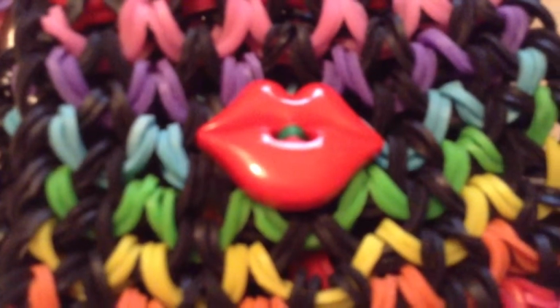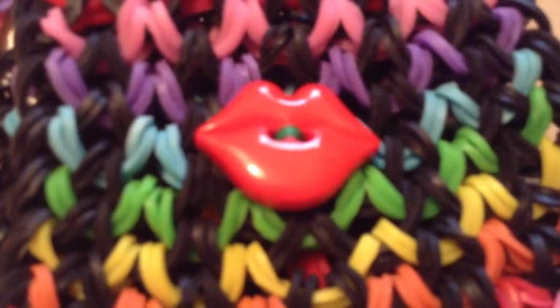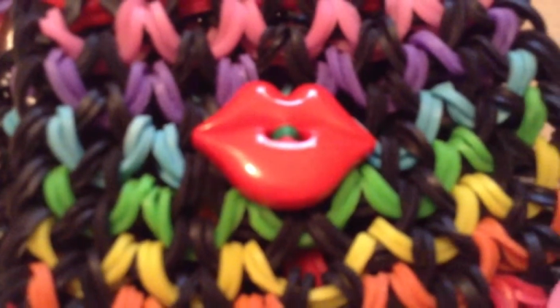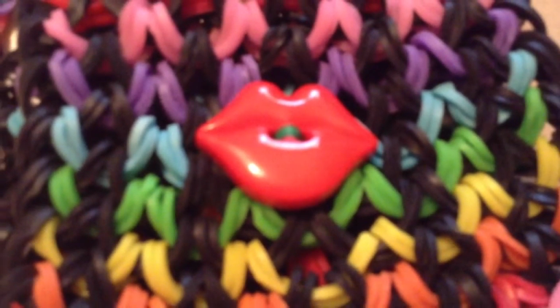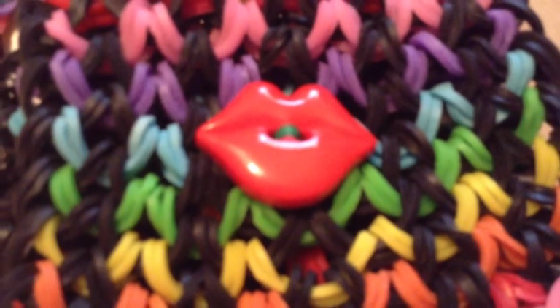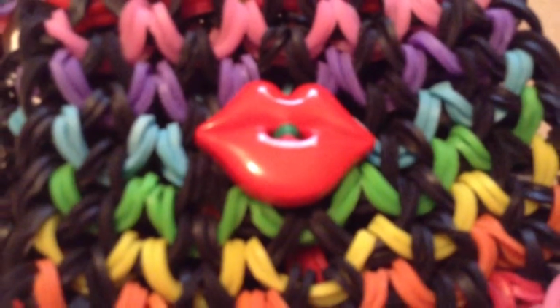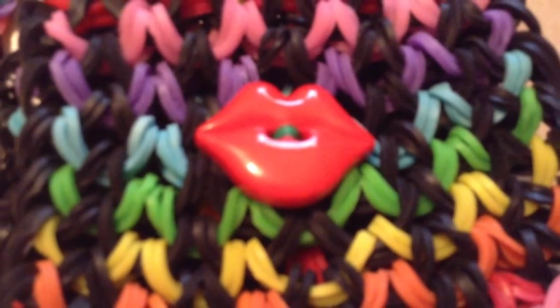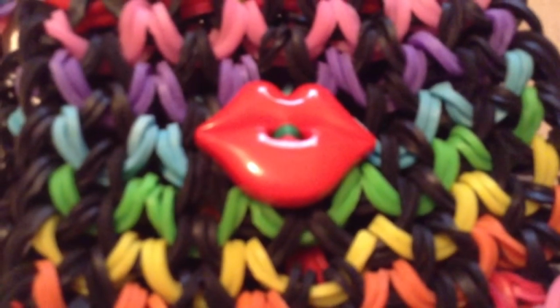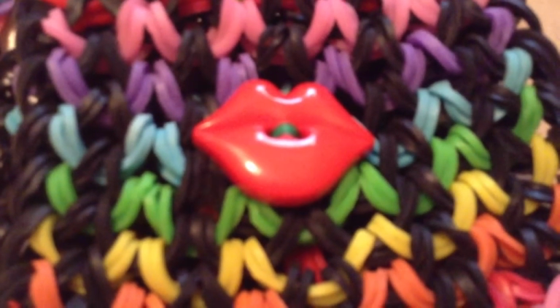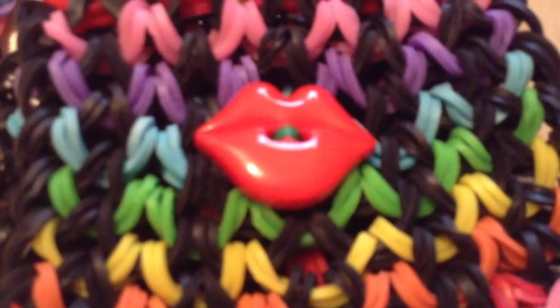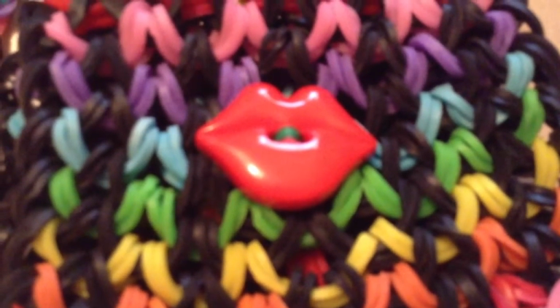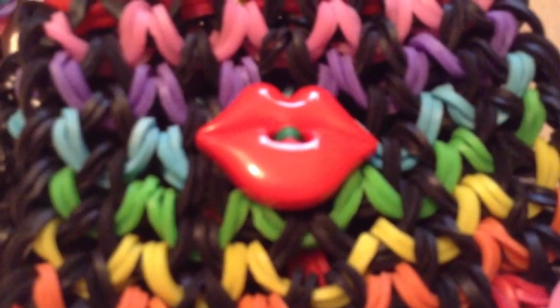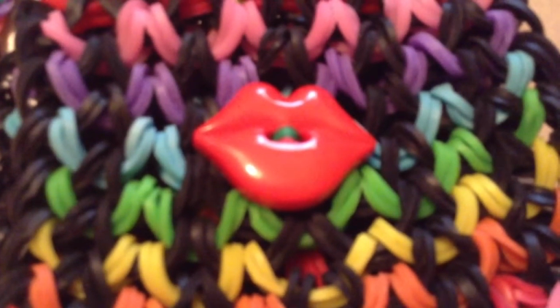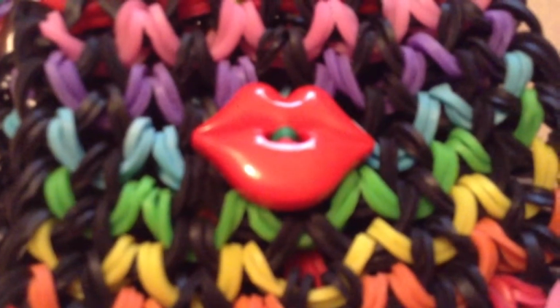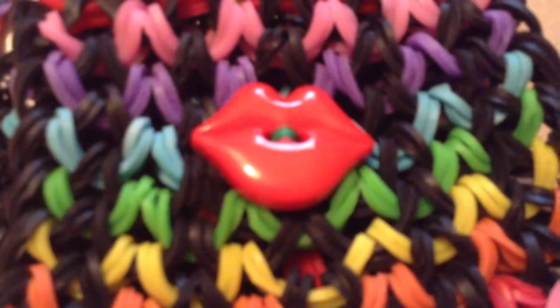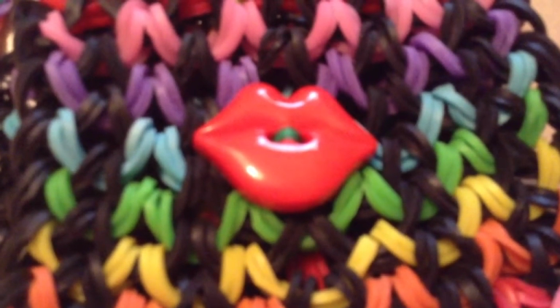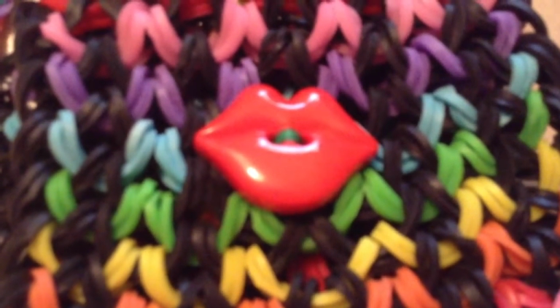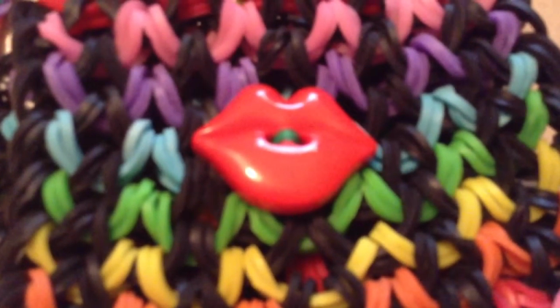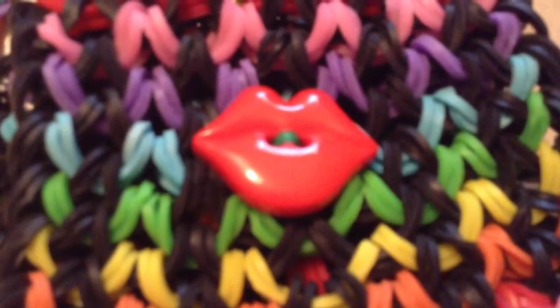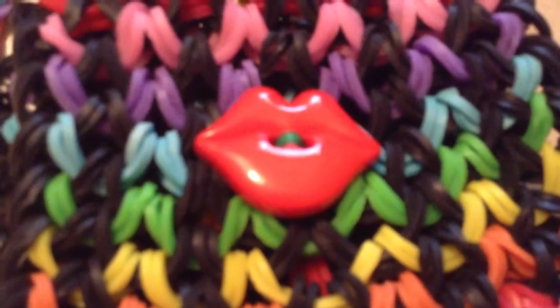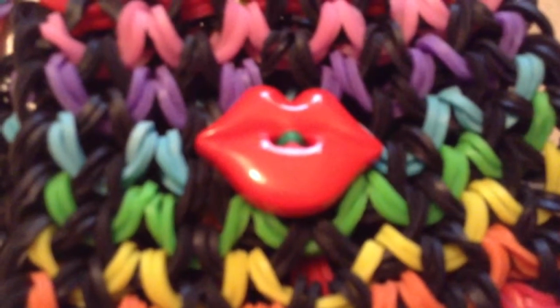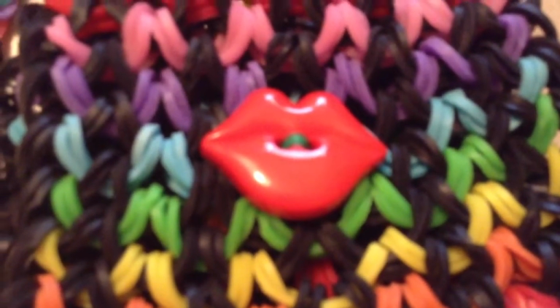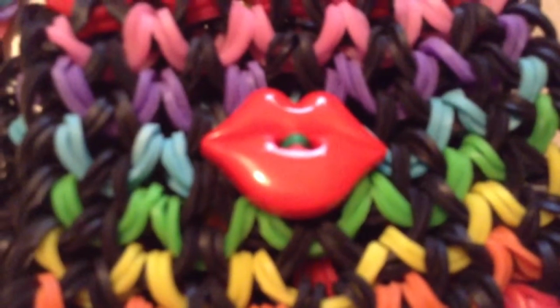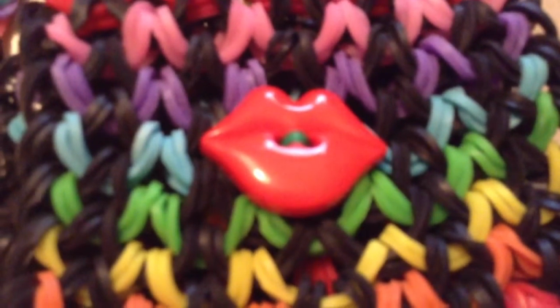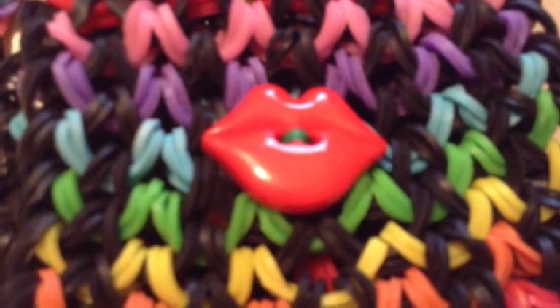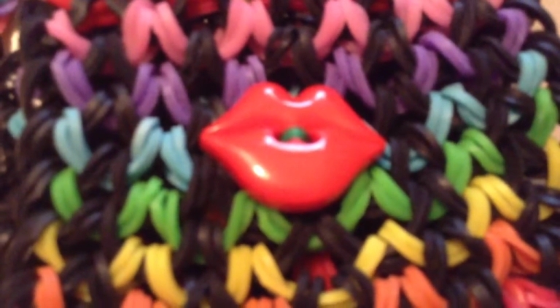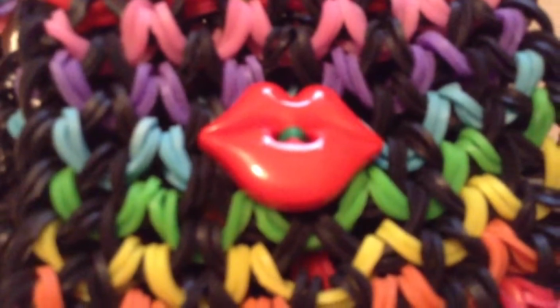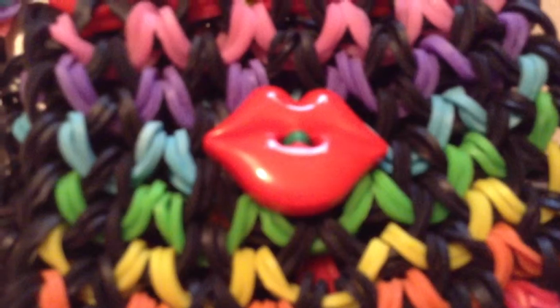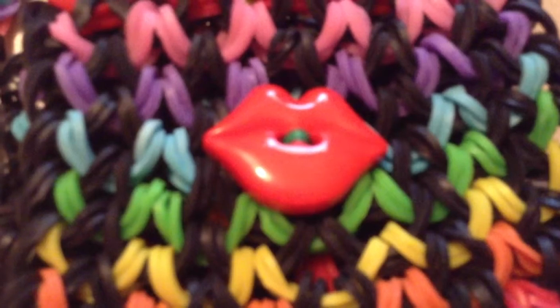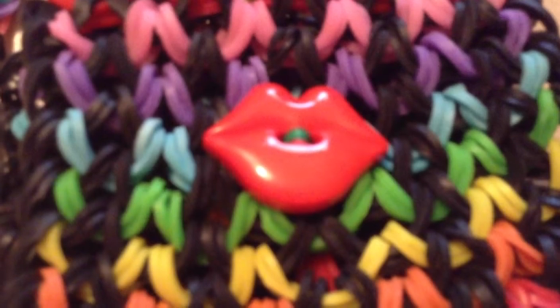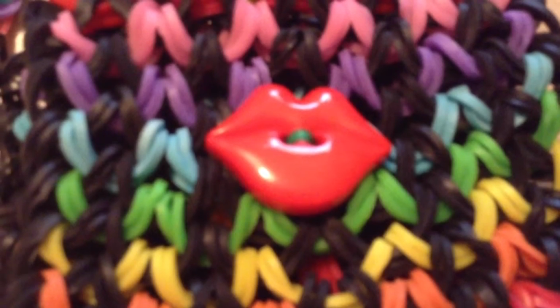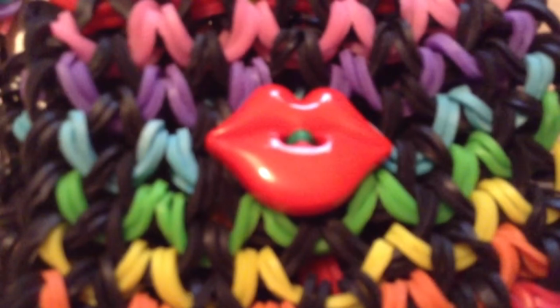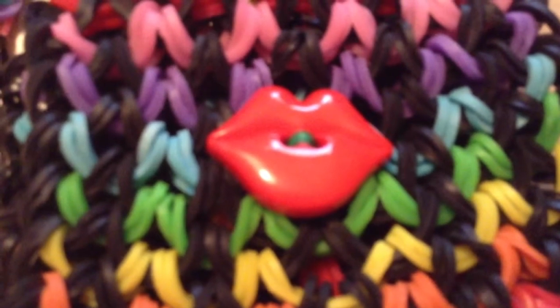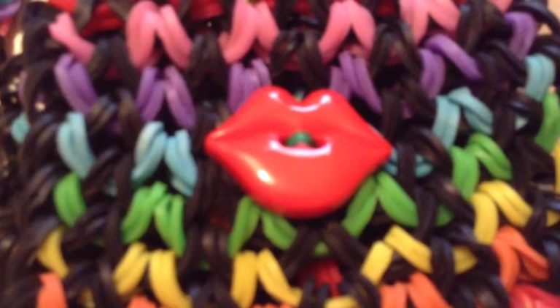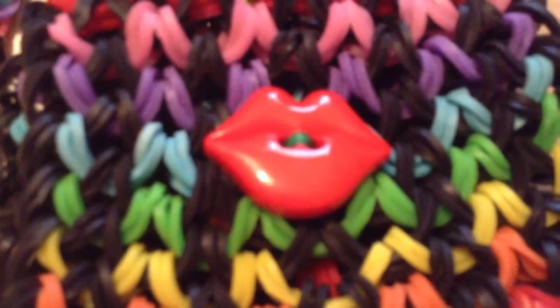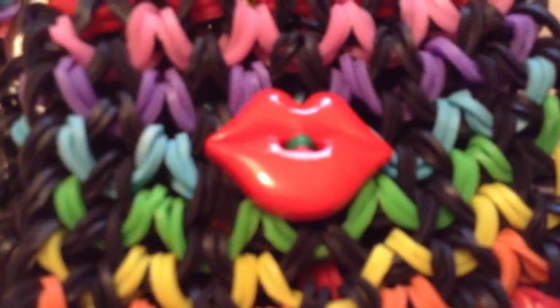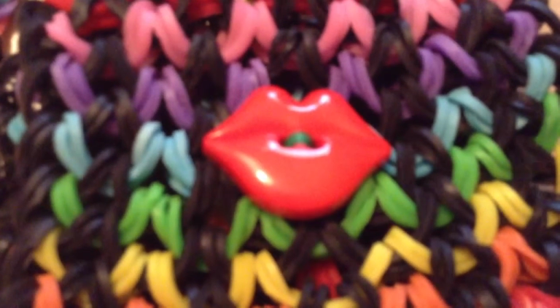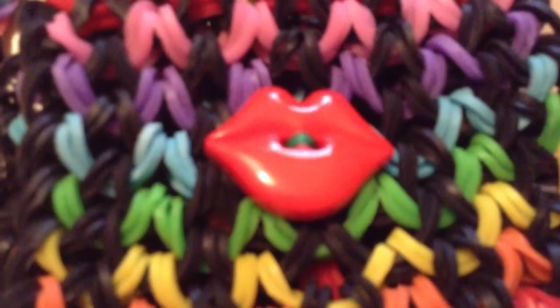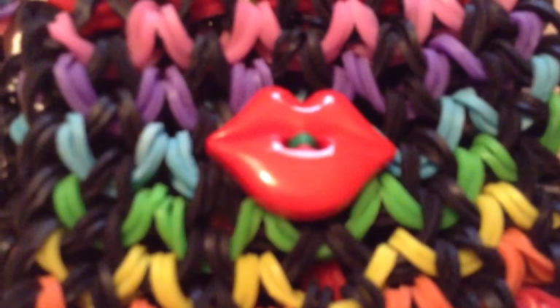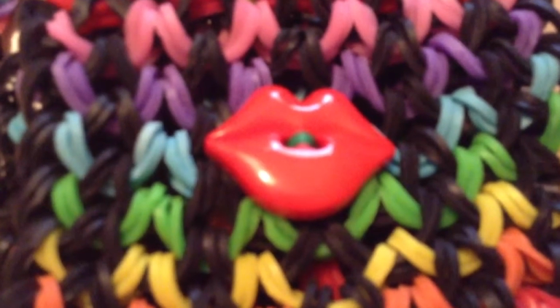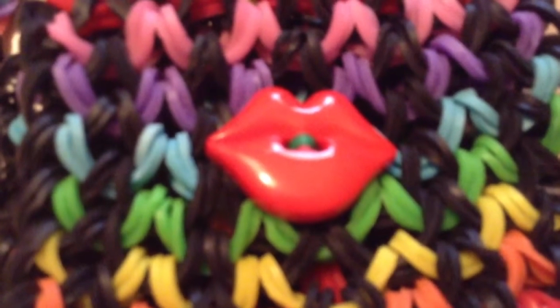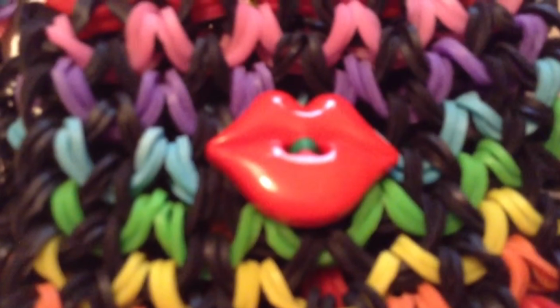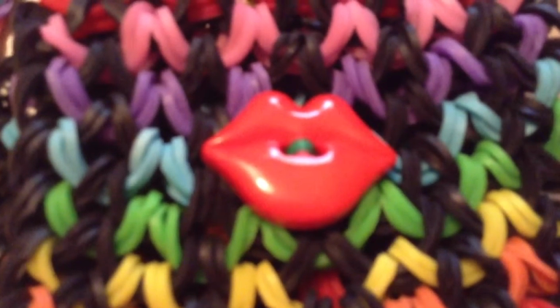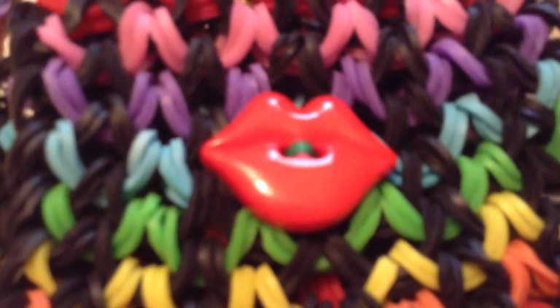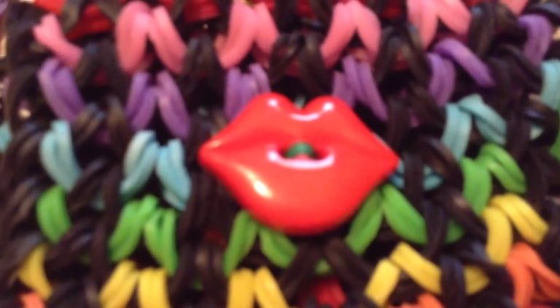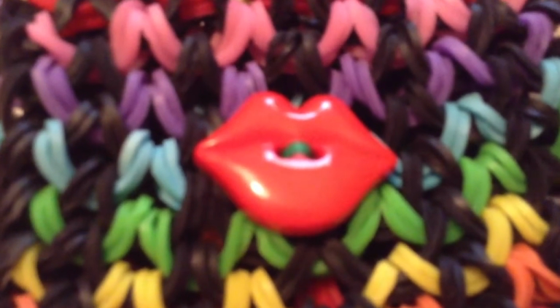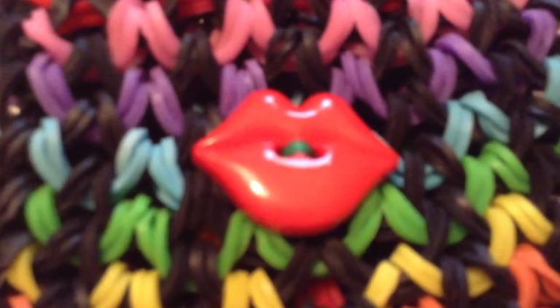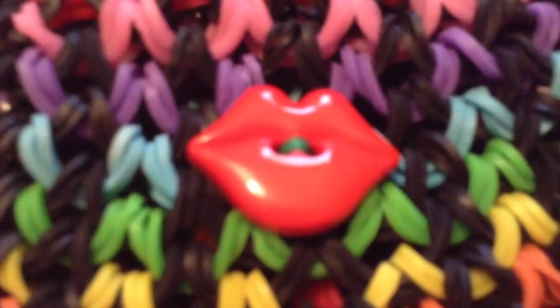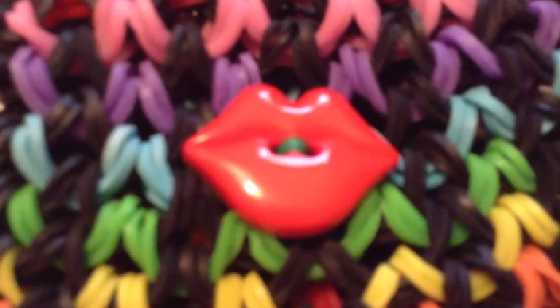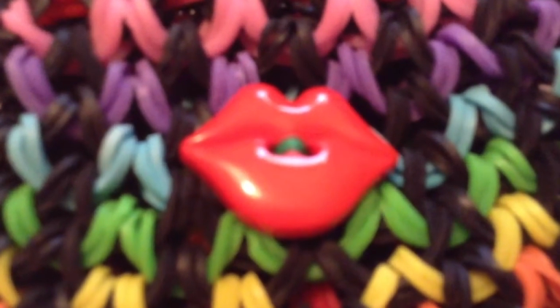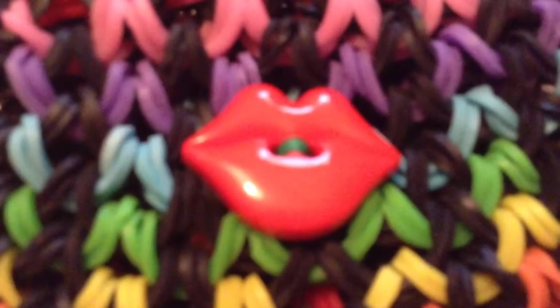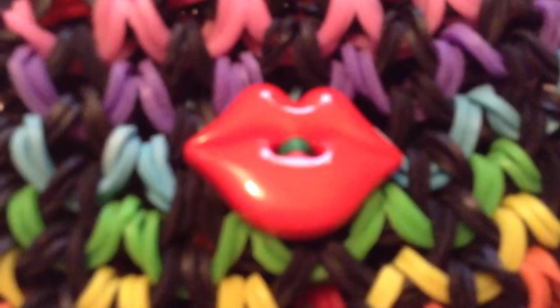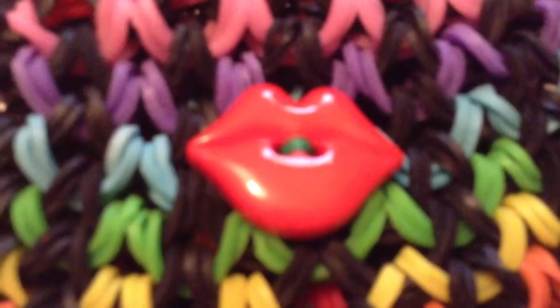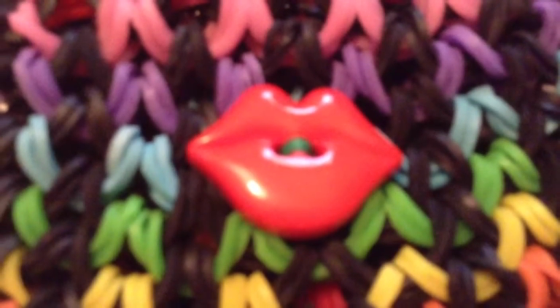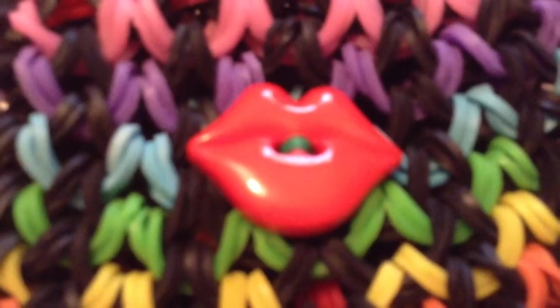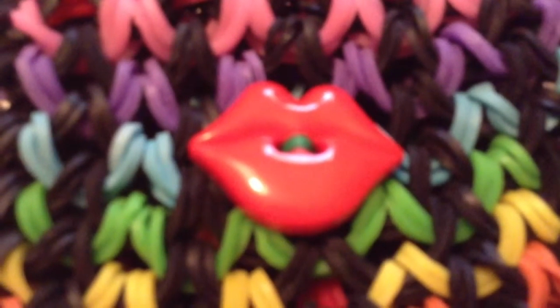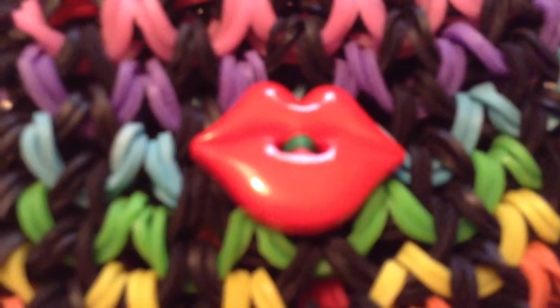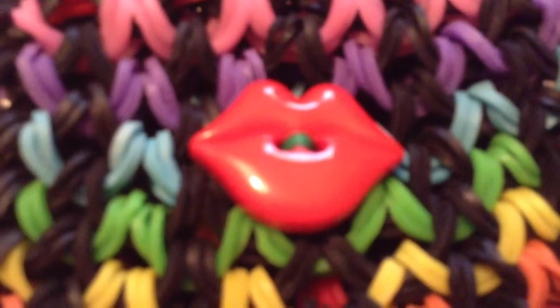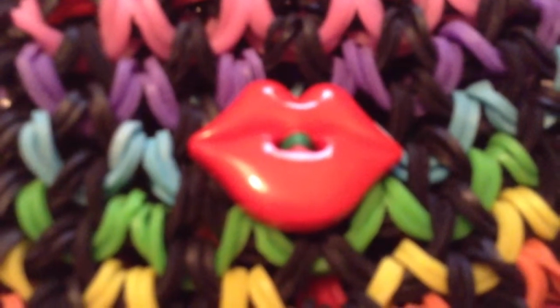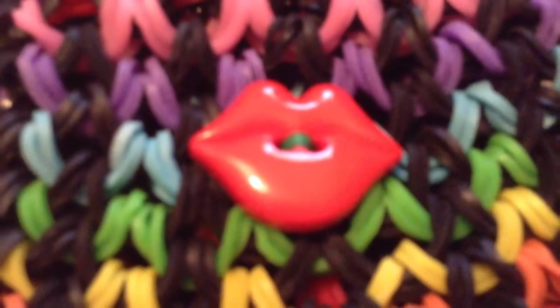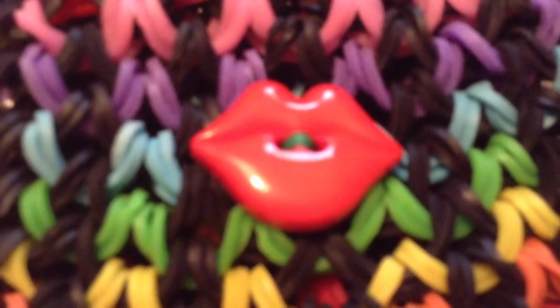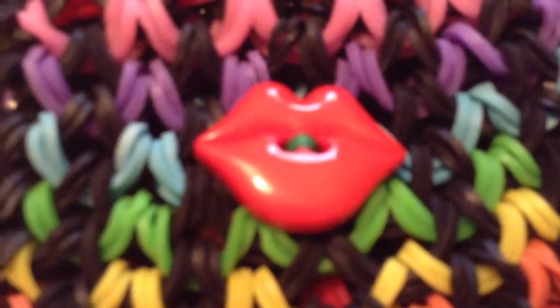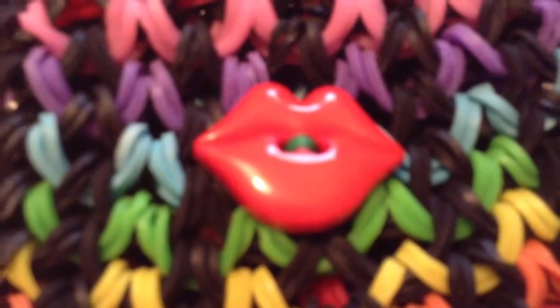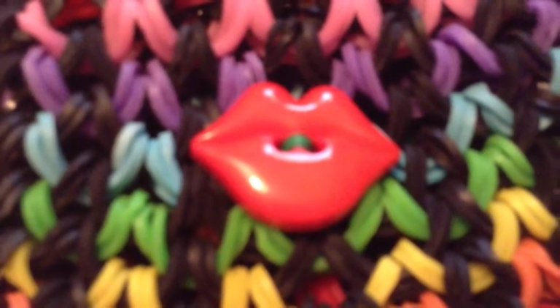Hey guys, it's Lexi Loom here, and today I'm going to show you my five favorite things that I've made on the Rainbow Loom.